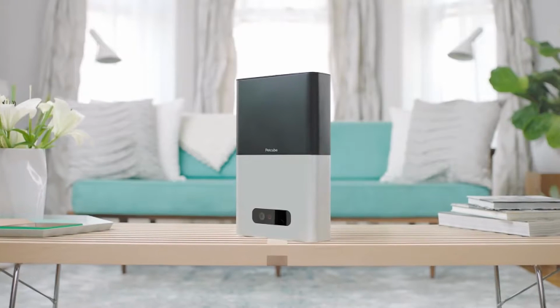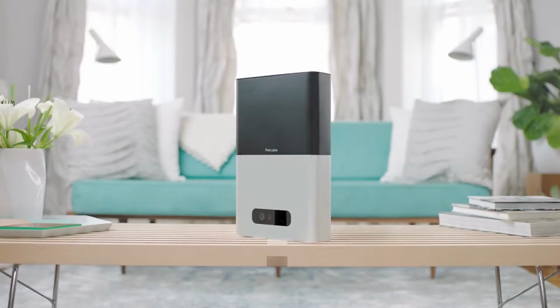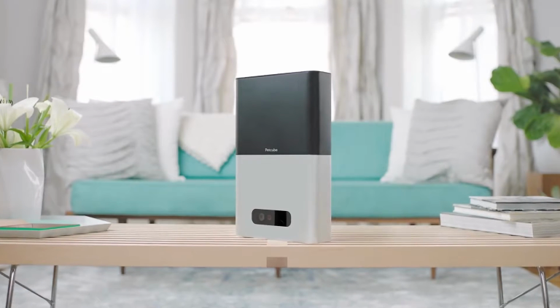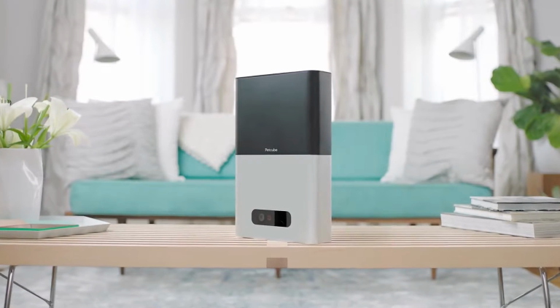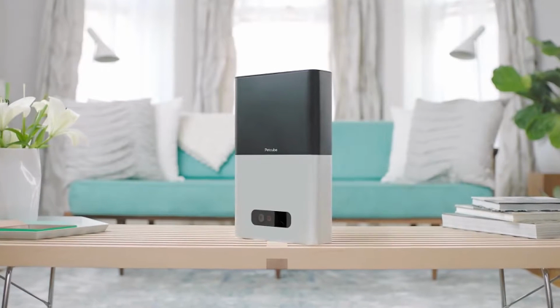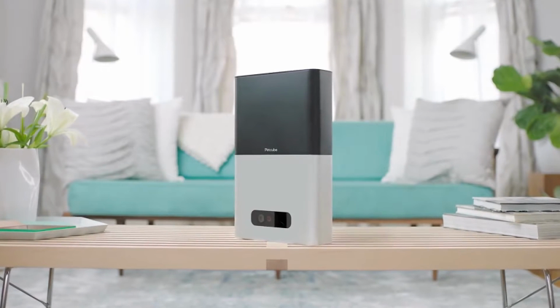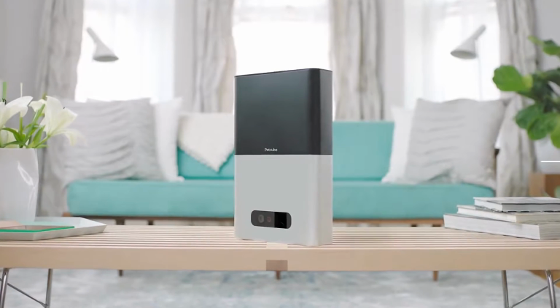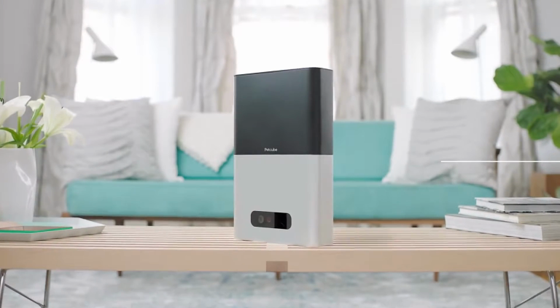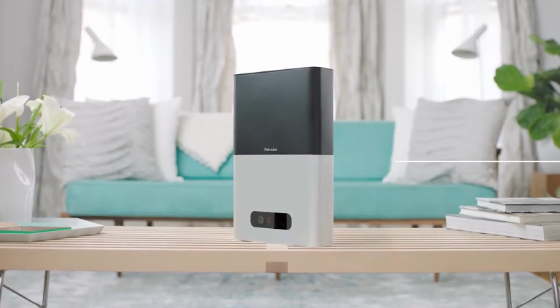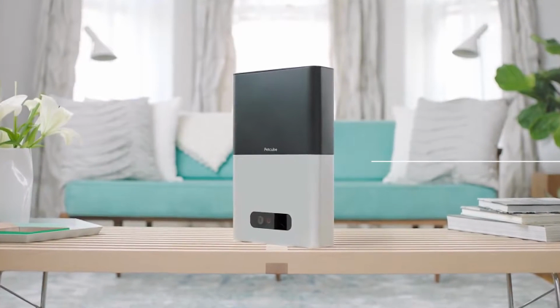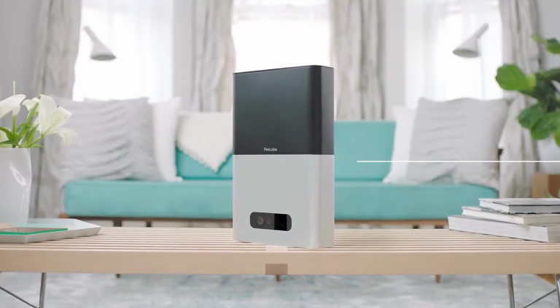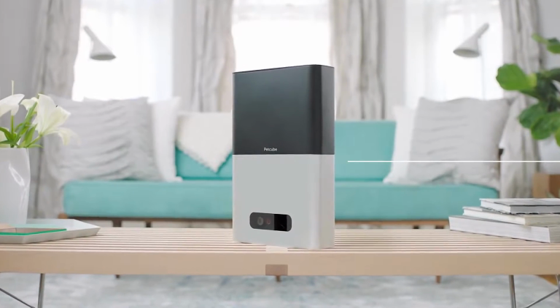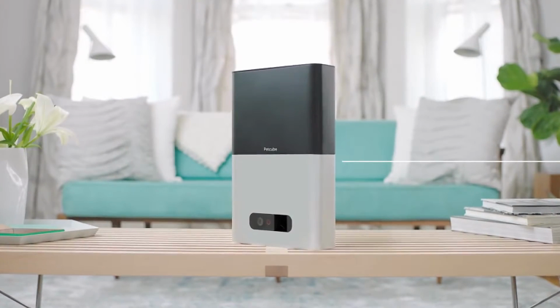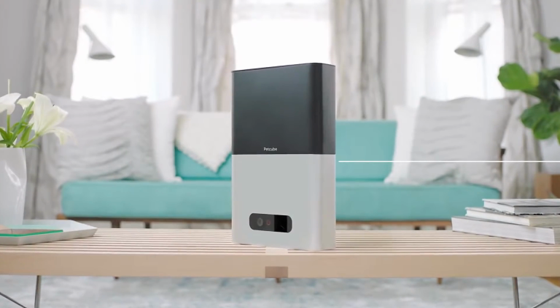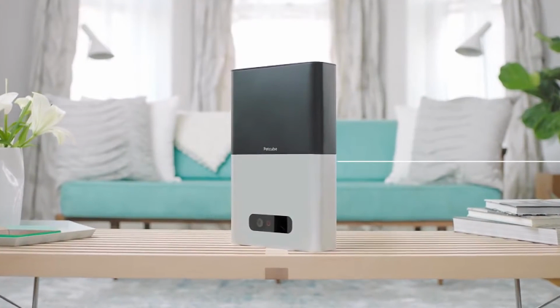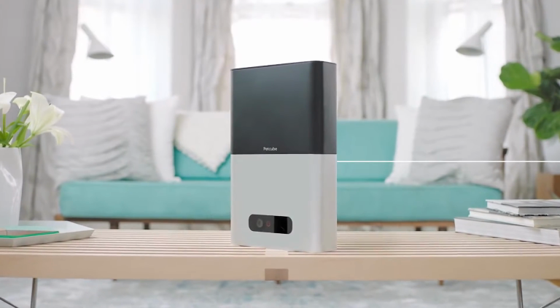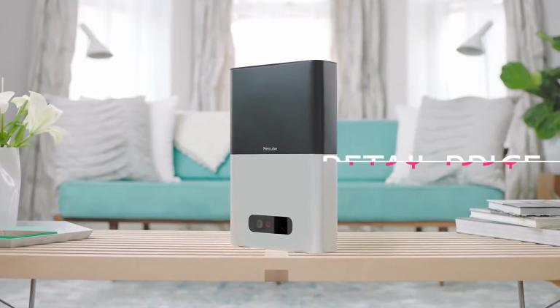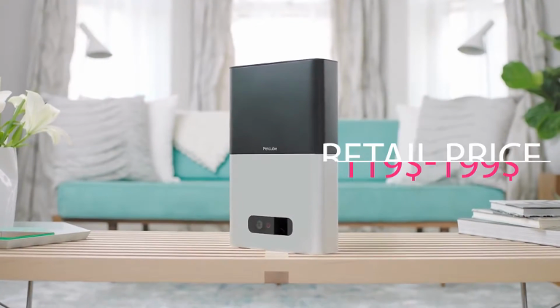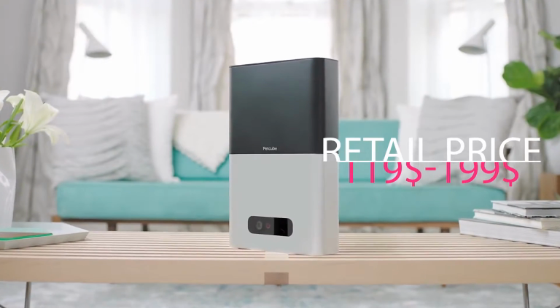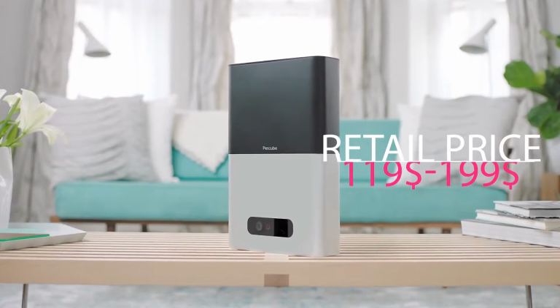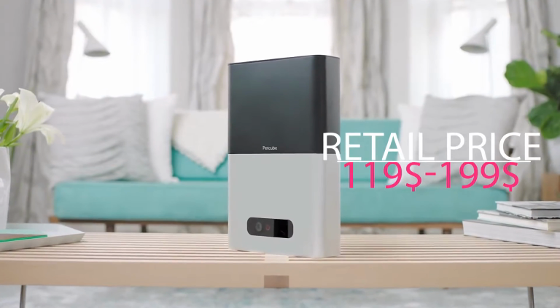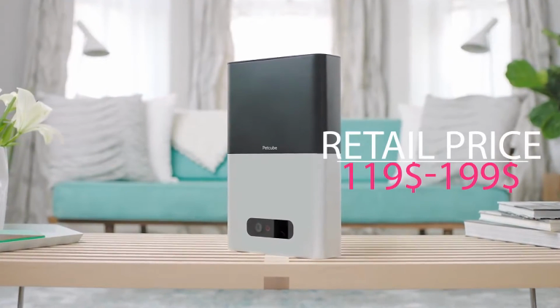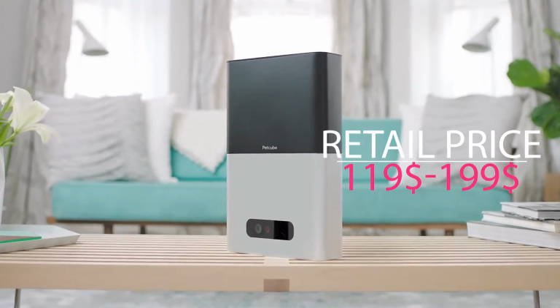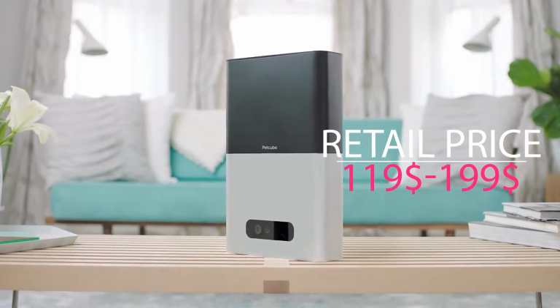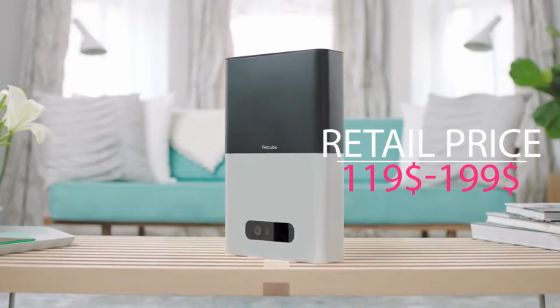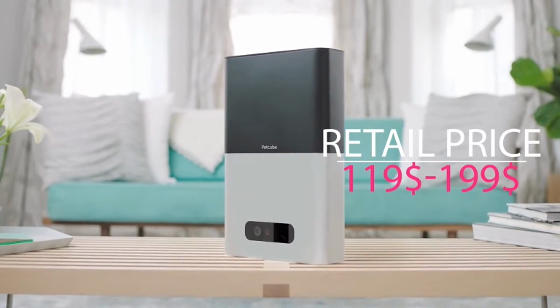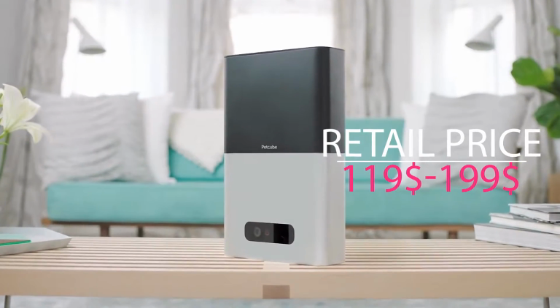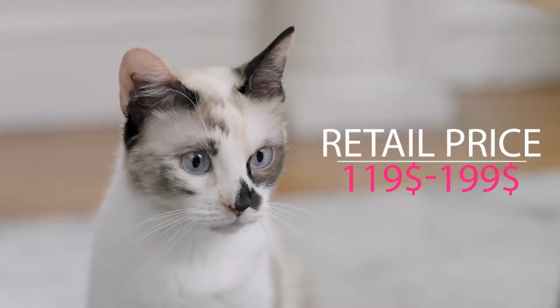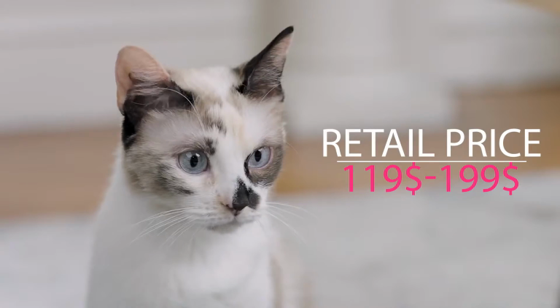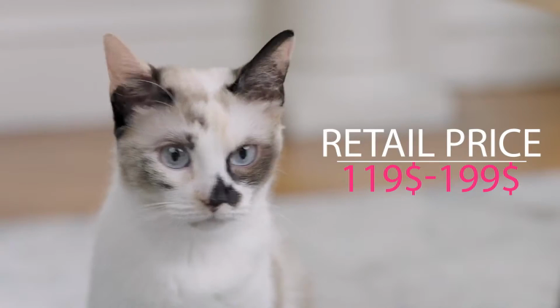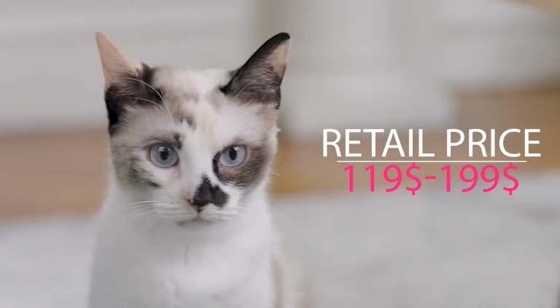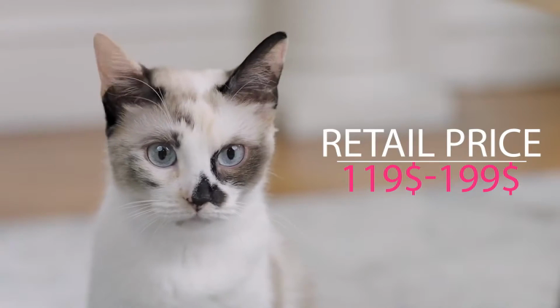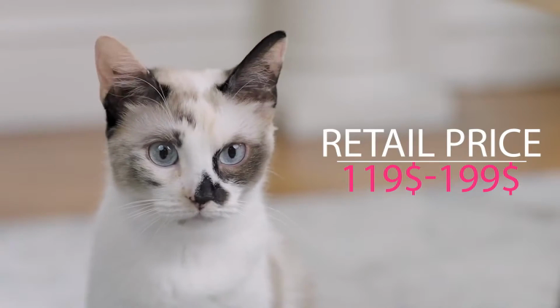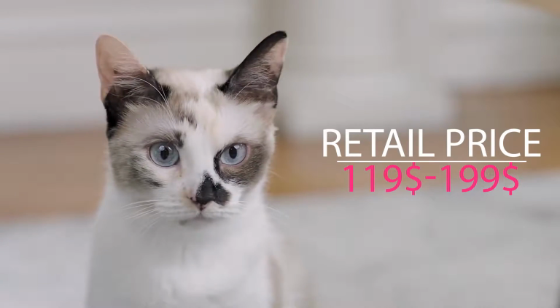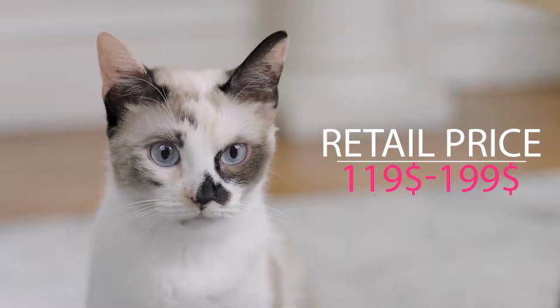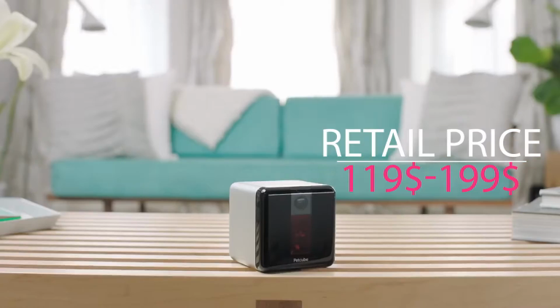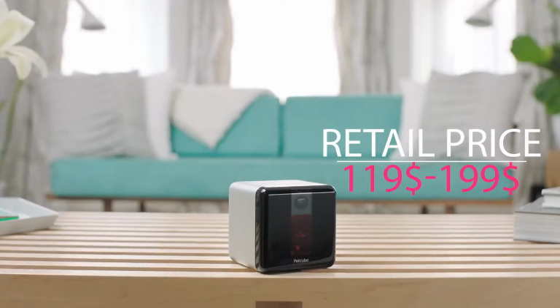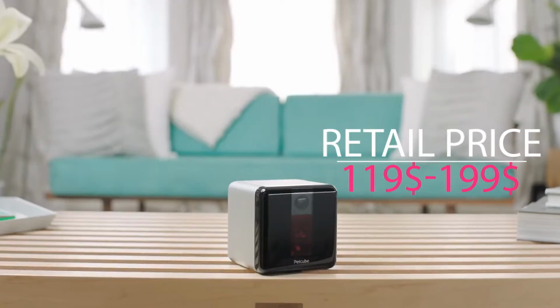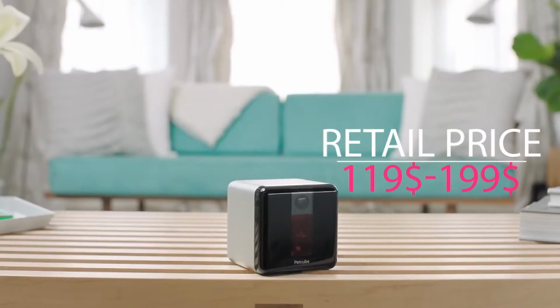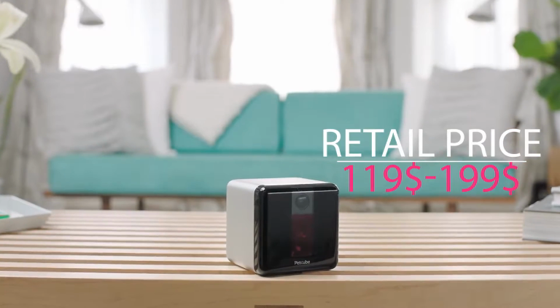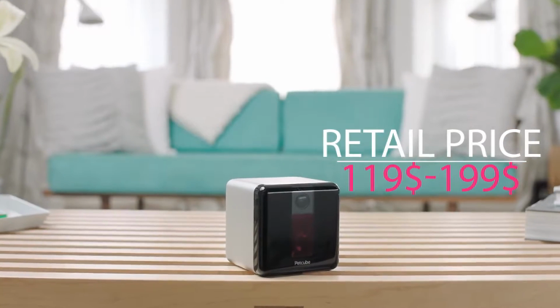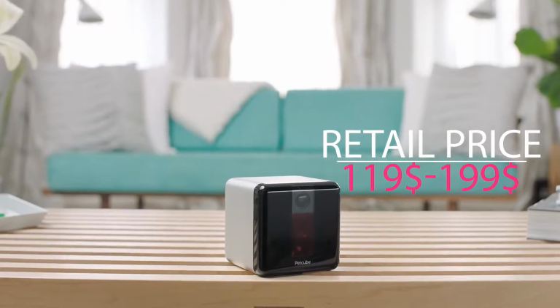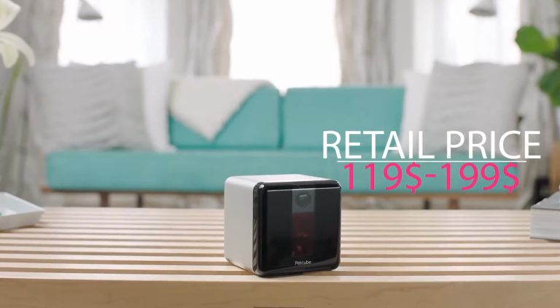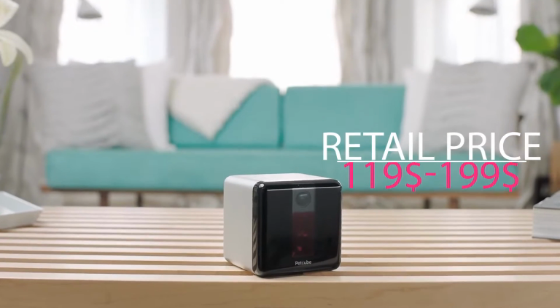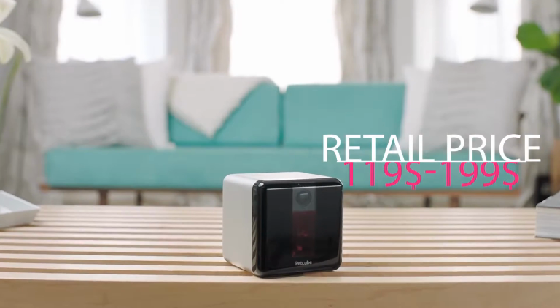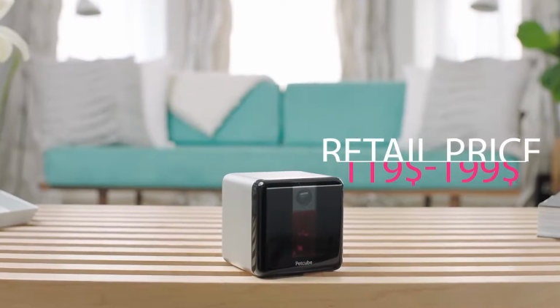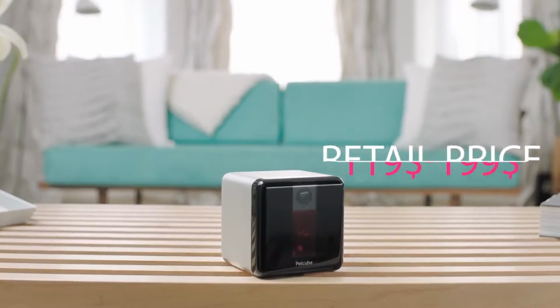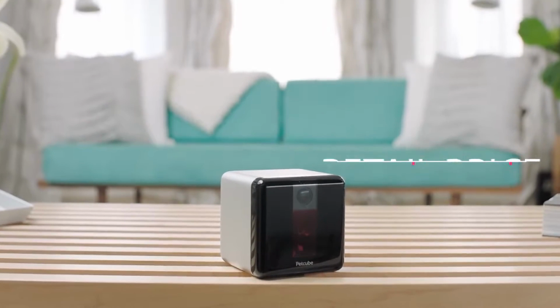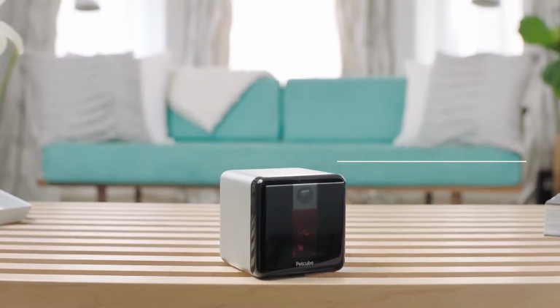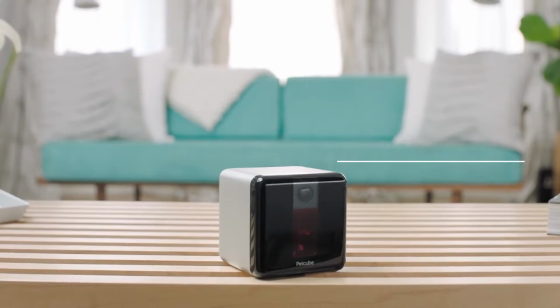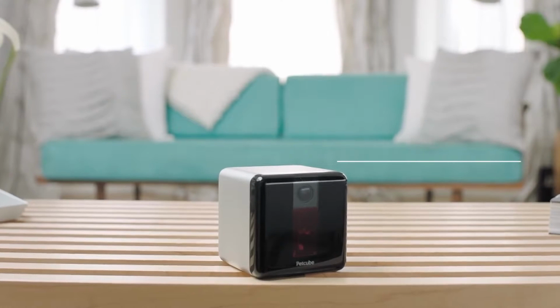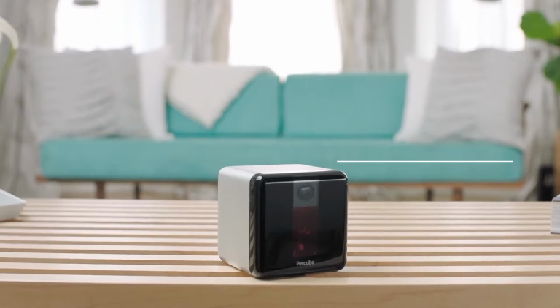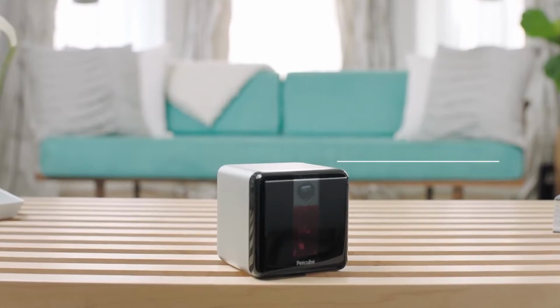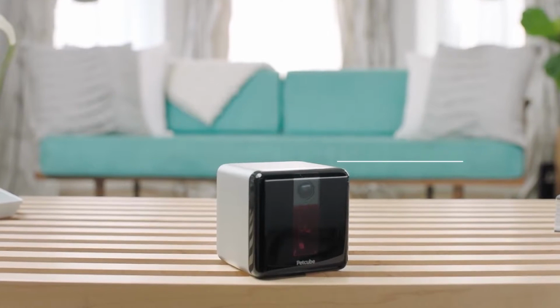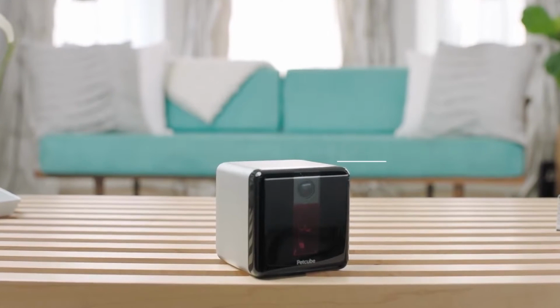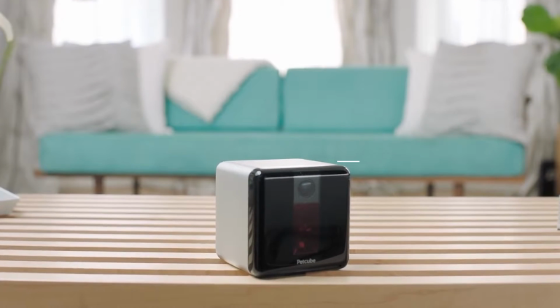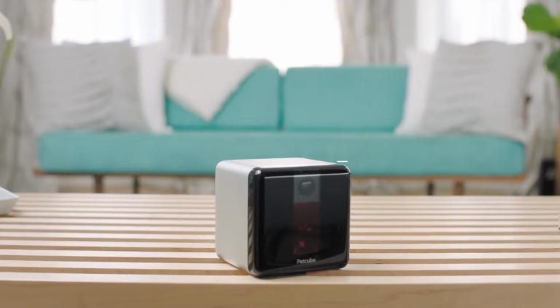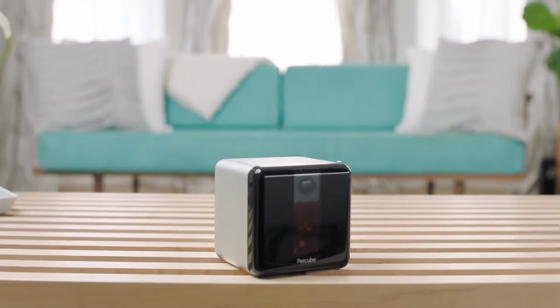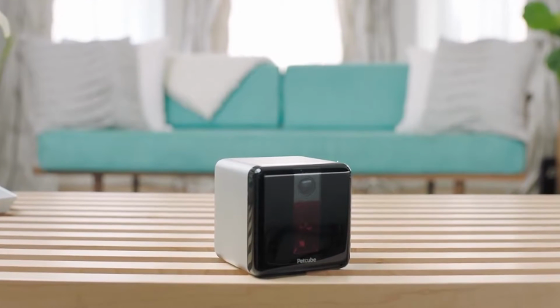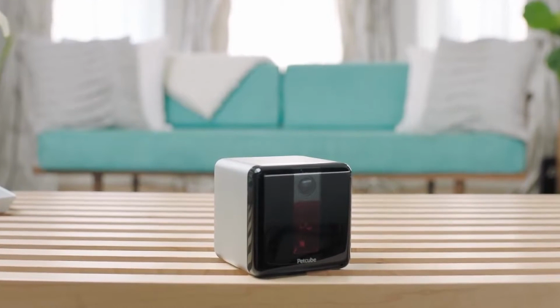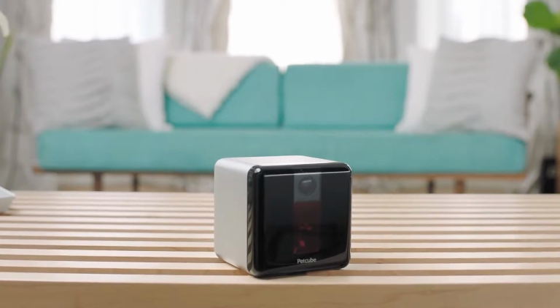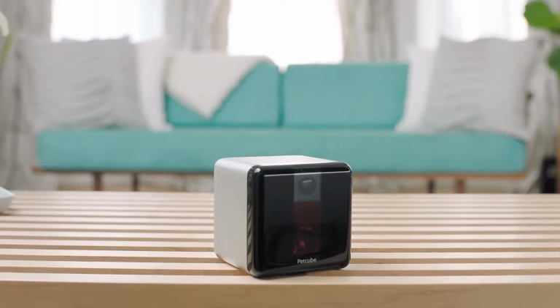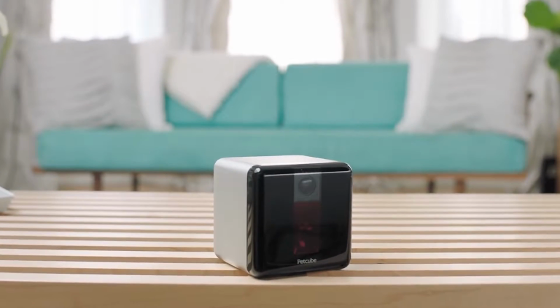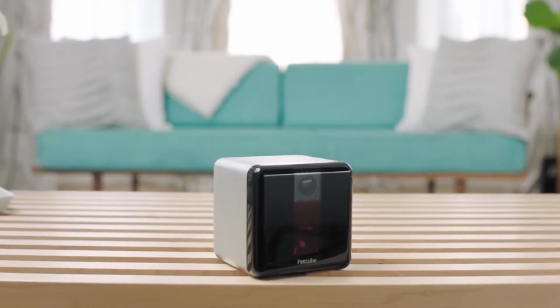Love treats and lasers? Introducing the groundbreaking treat camera, Pet Cube Bites, and an interactive camera with built-in laser toy, Pet Cube Play.